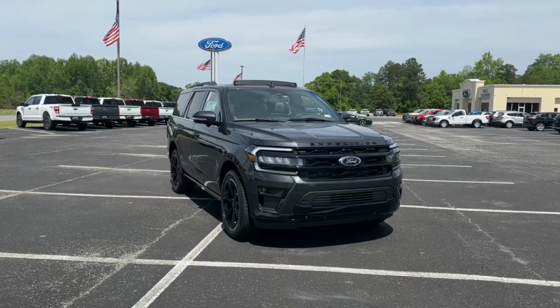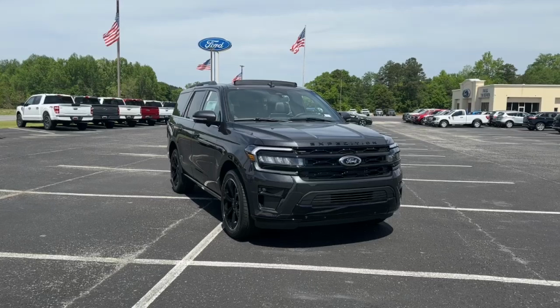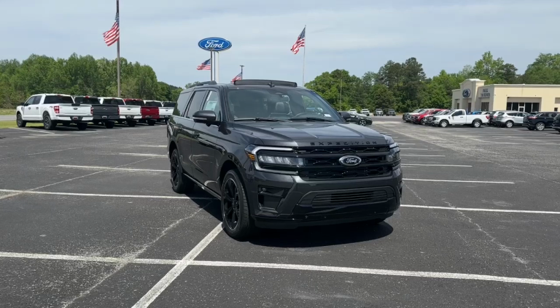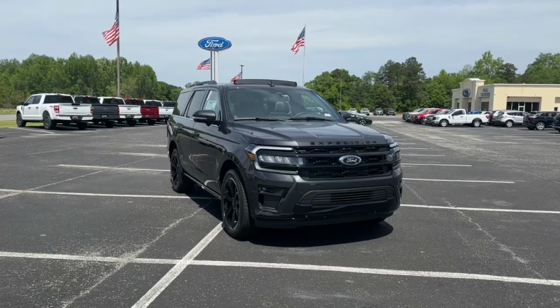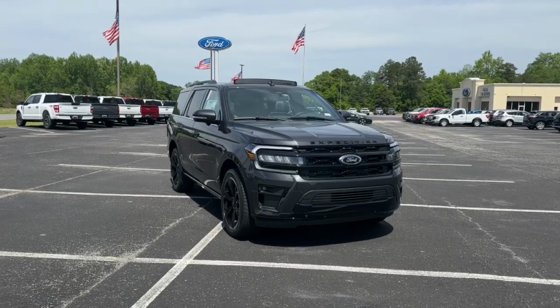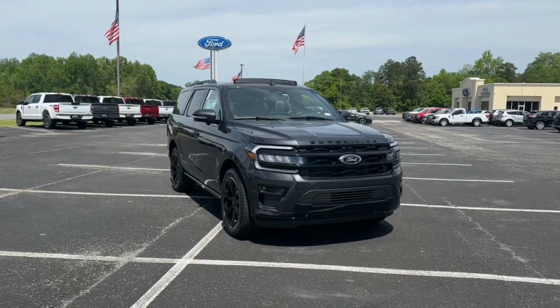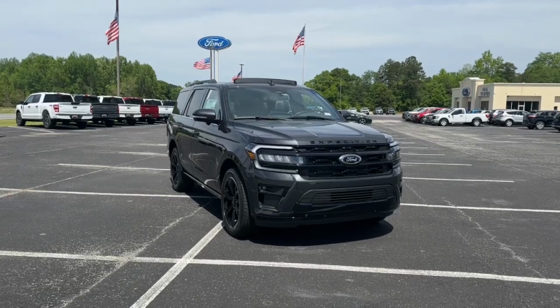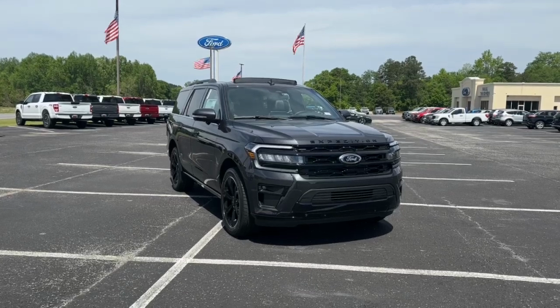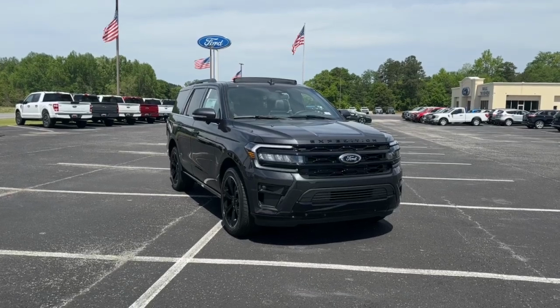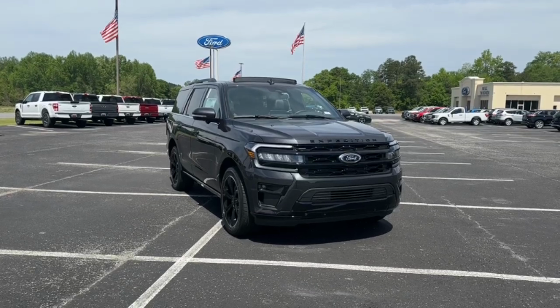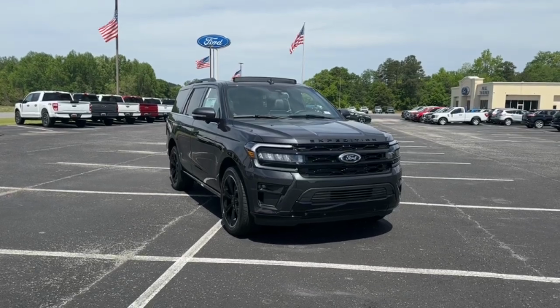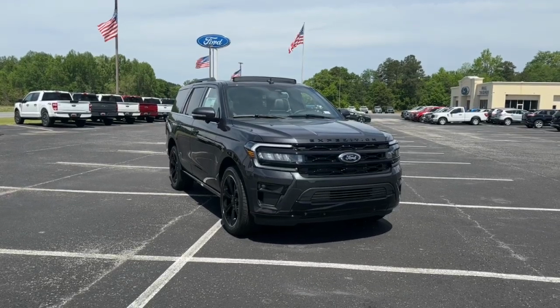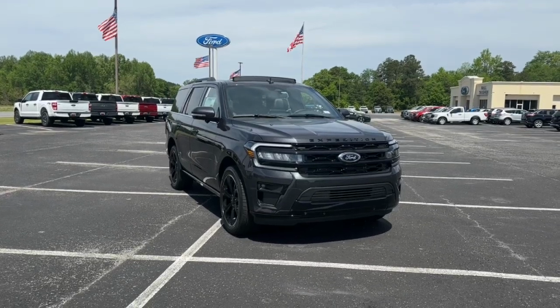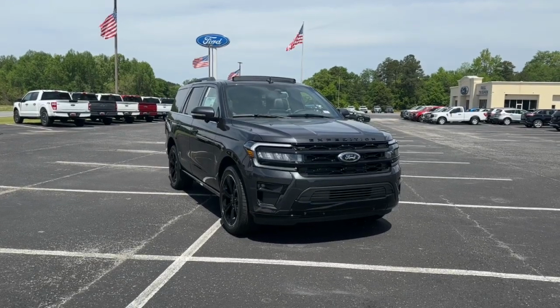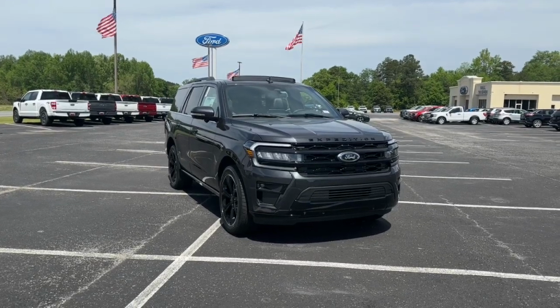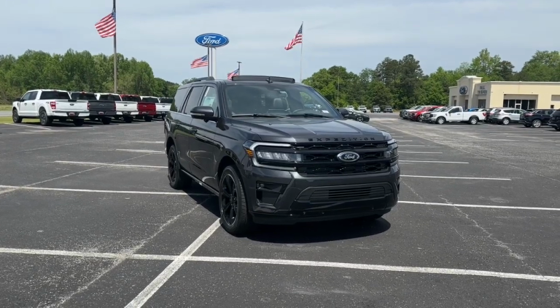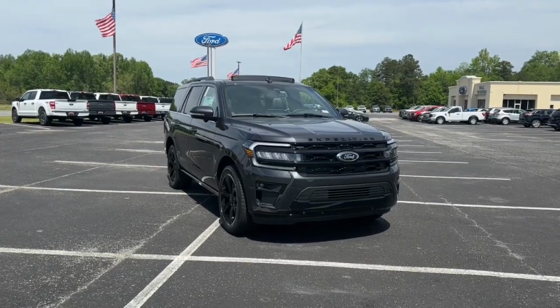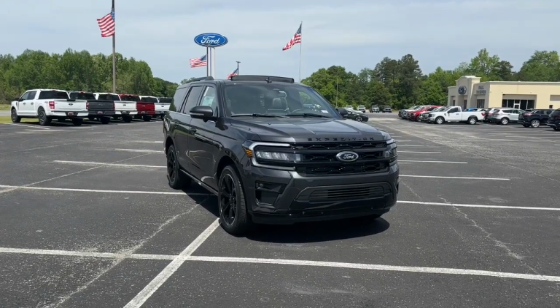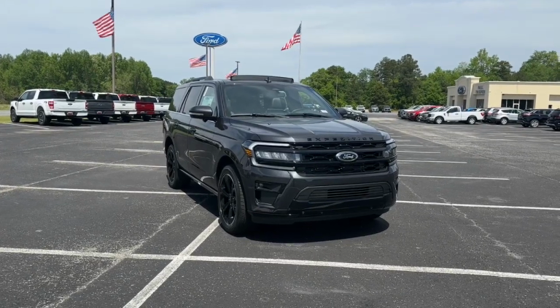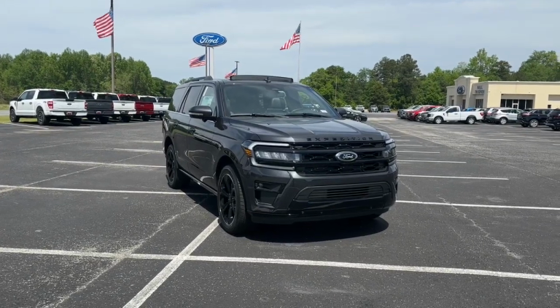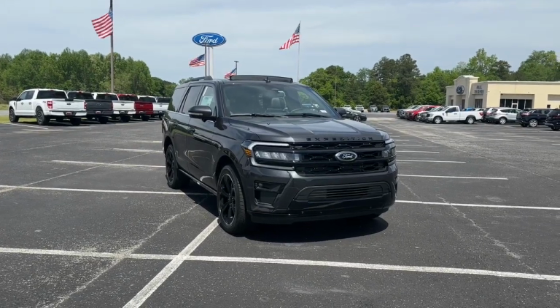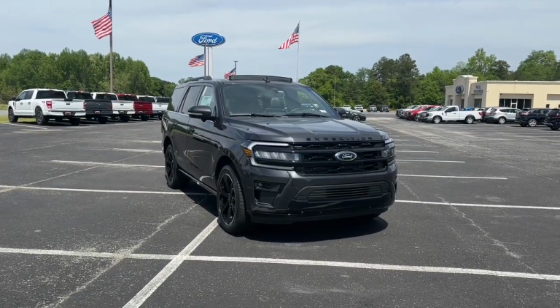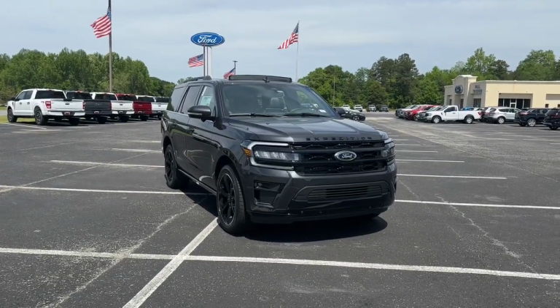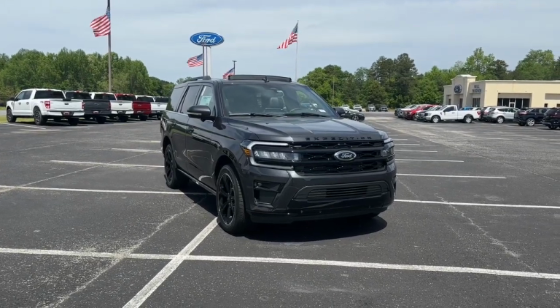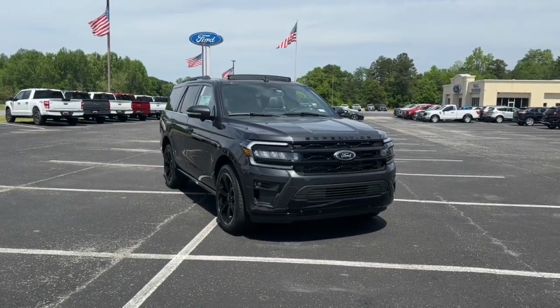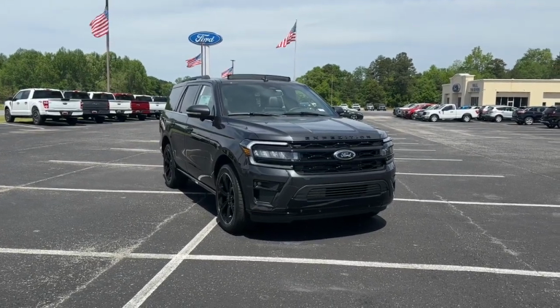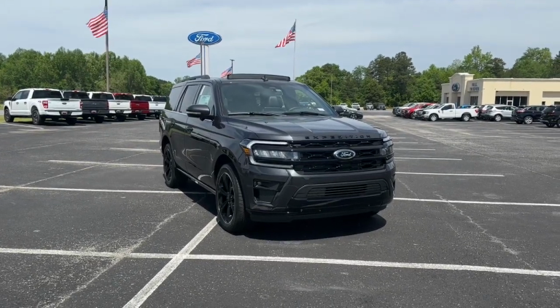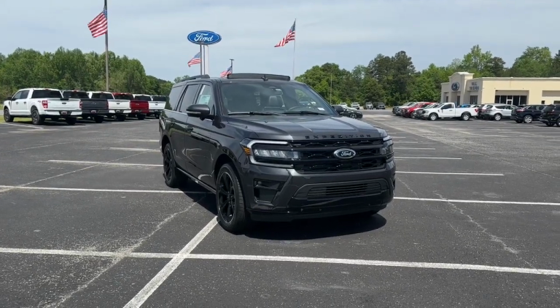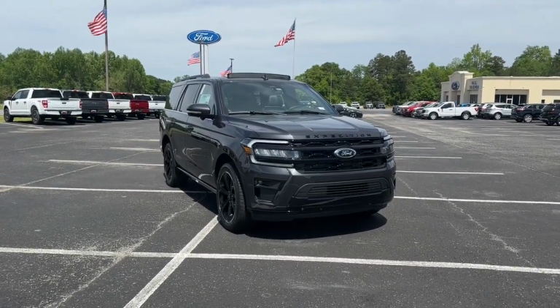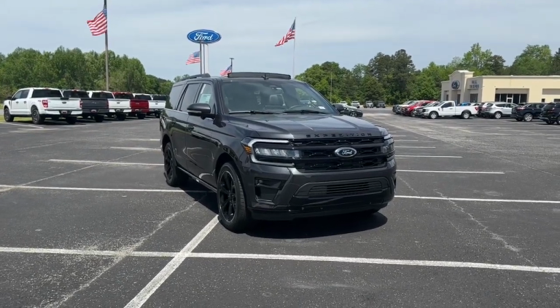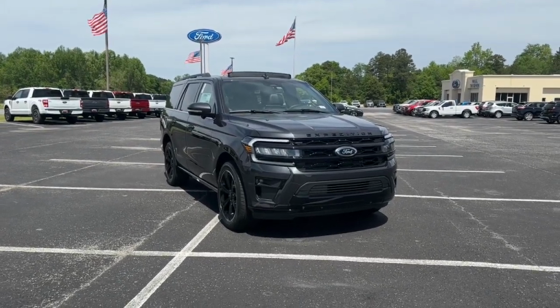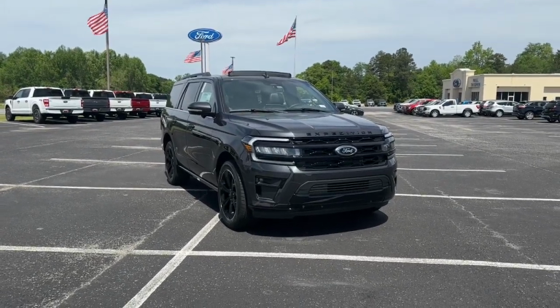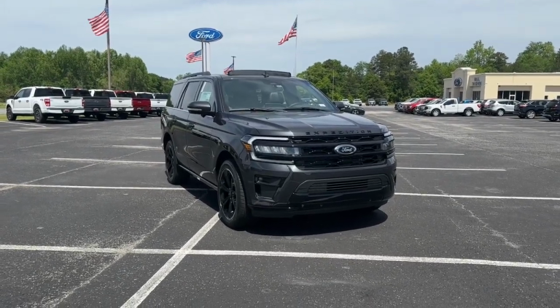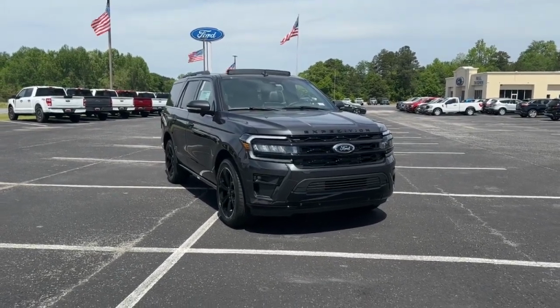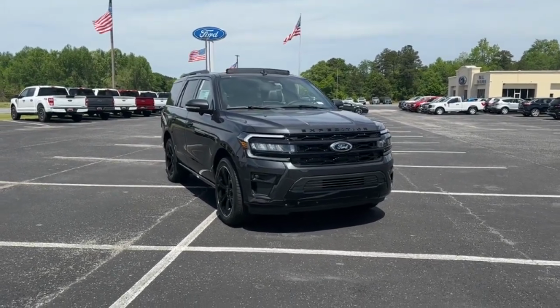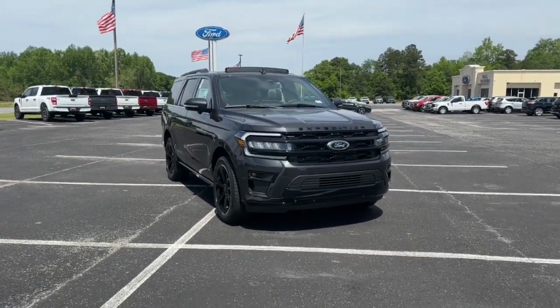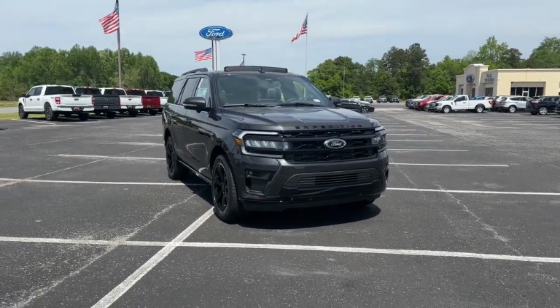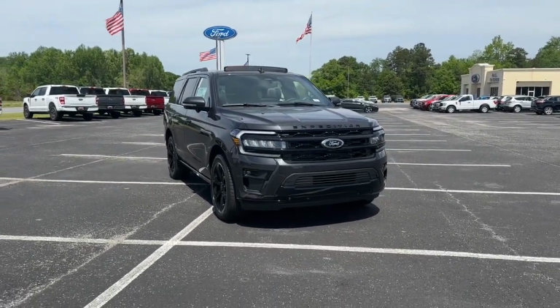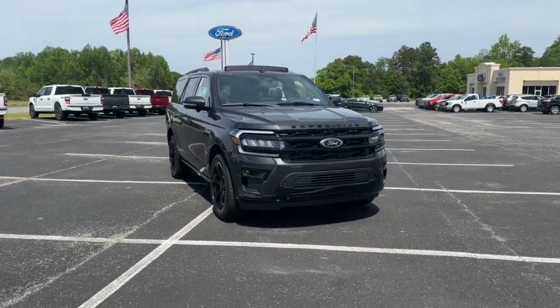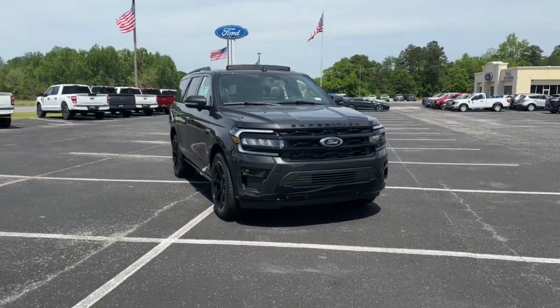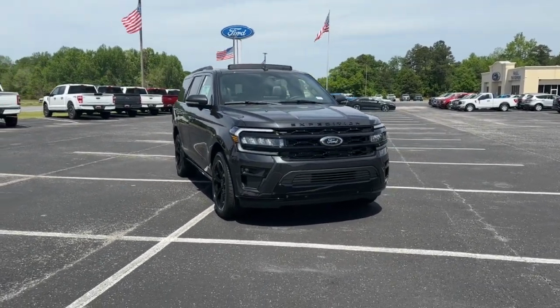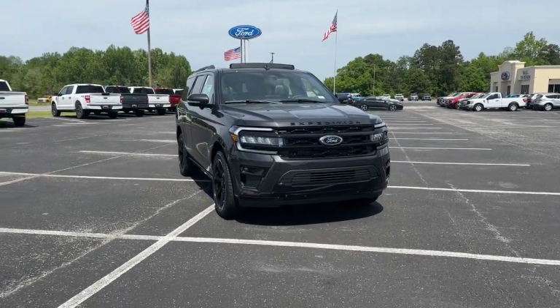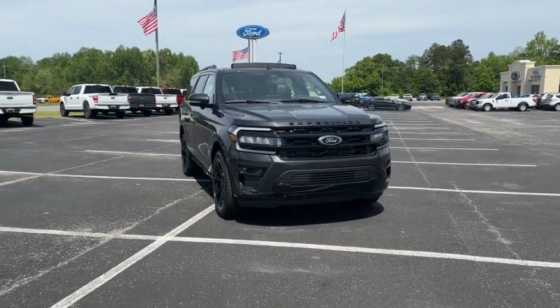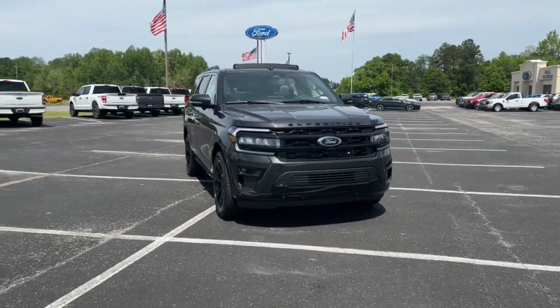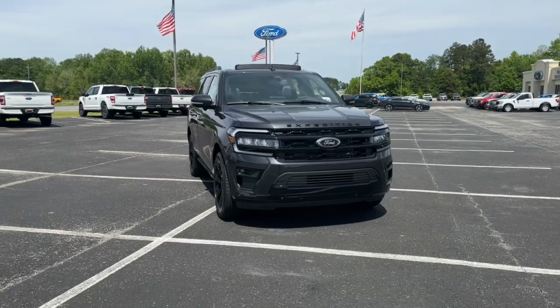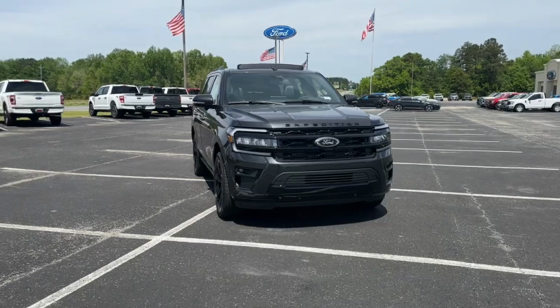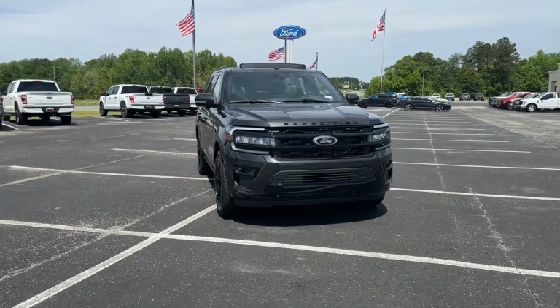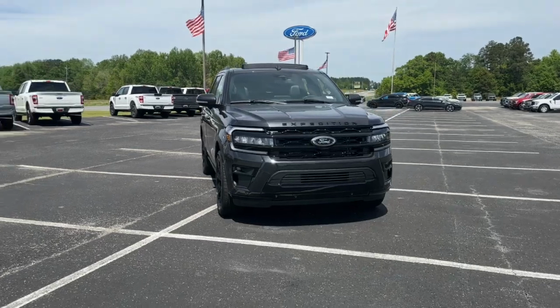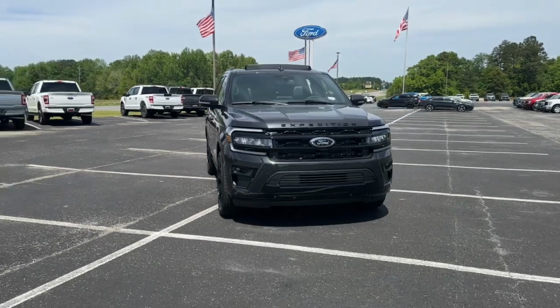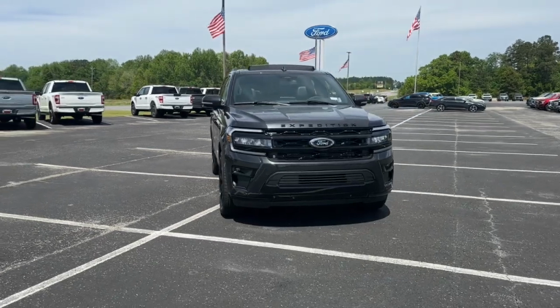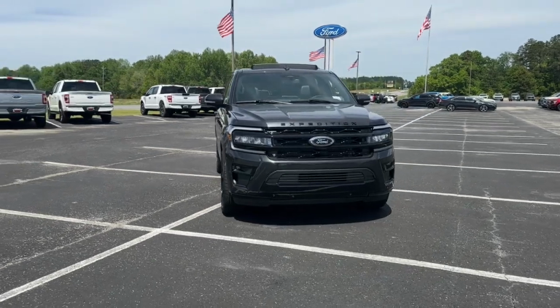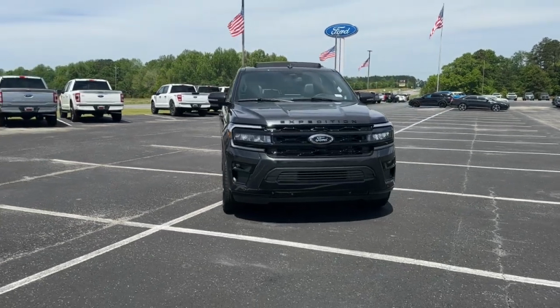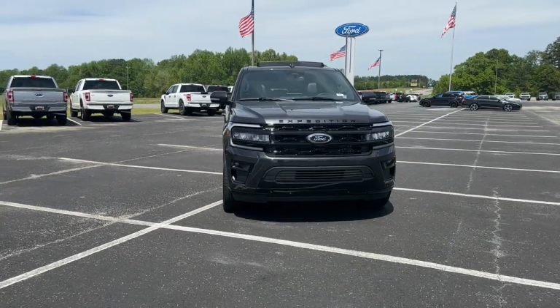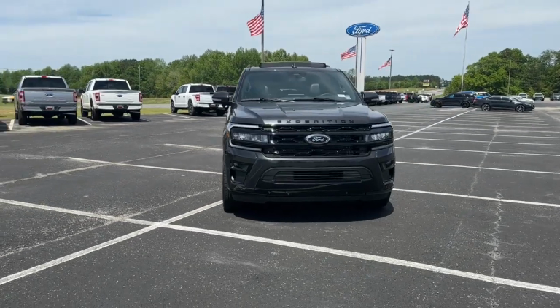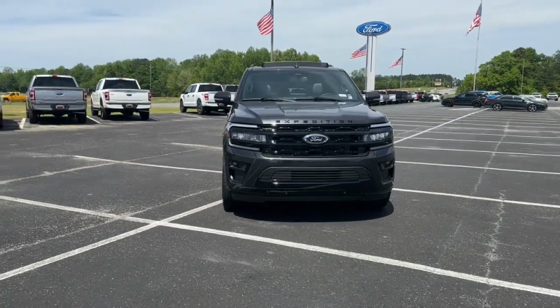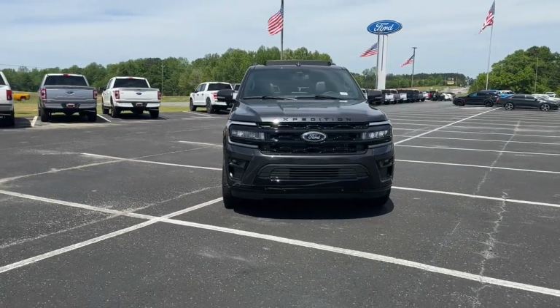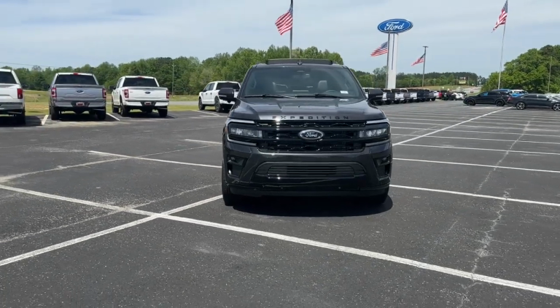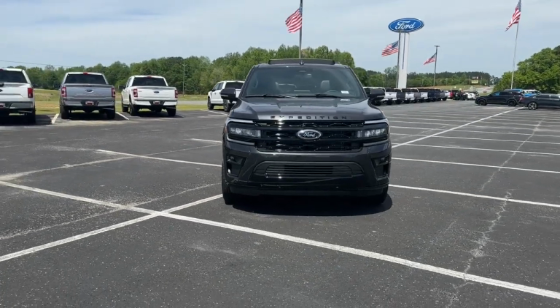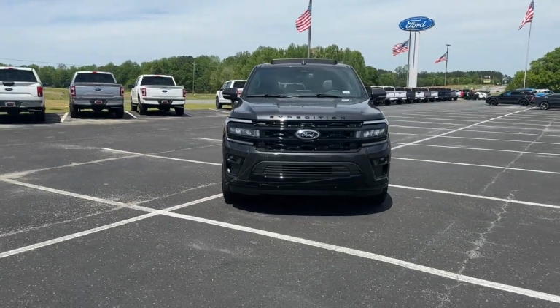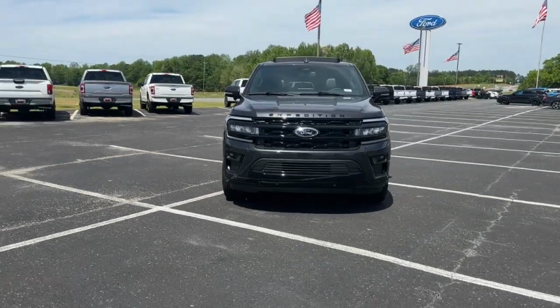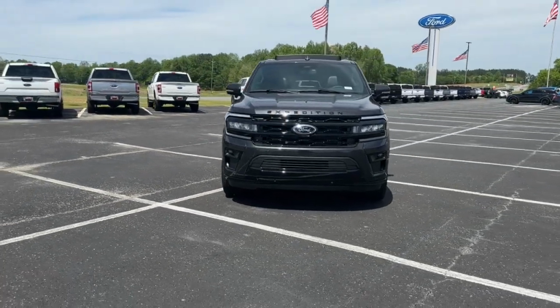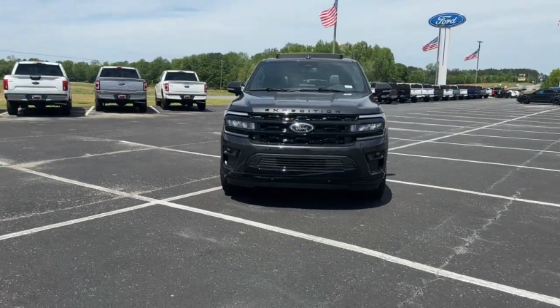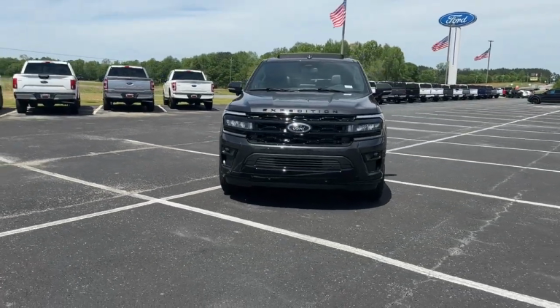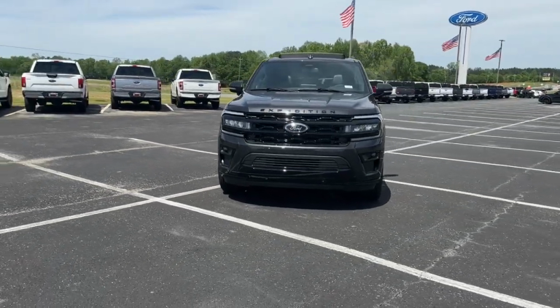Enjoy the view of this 2023 Ford Expedition. Go big, go bold, go beautiful.